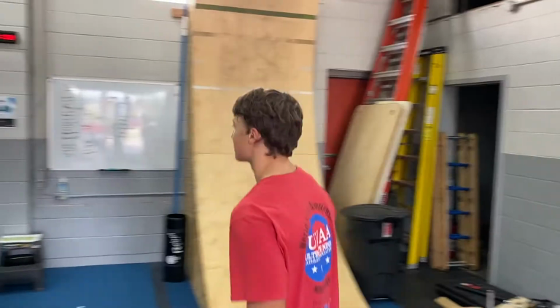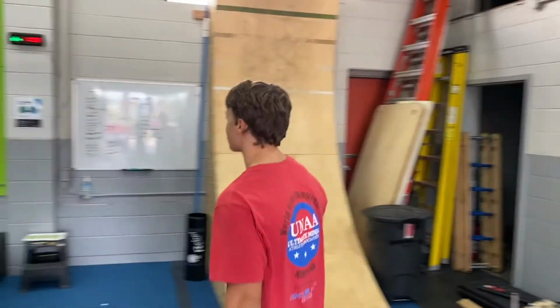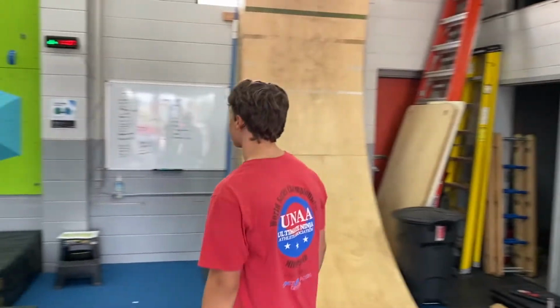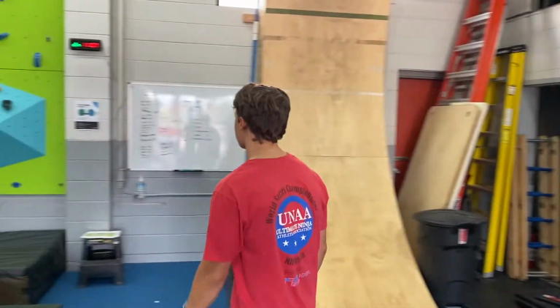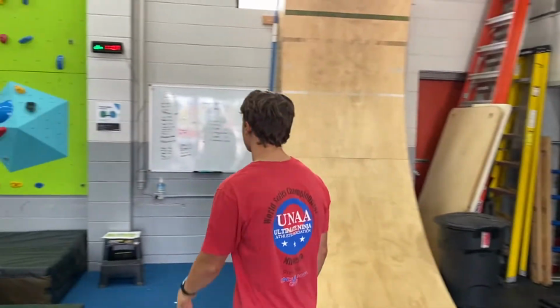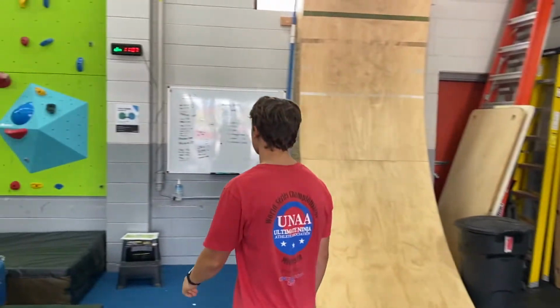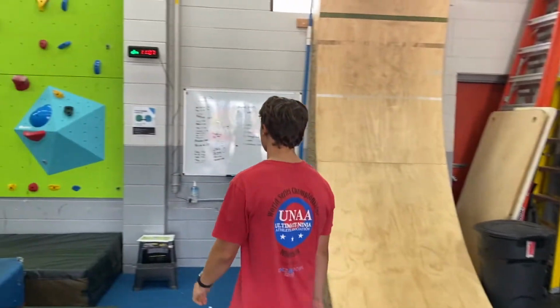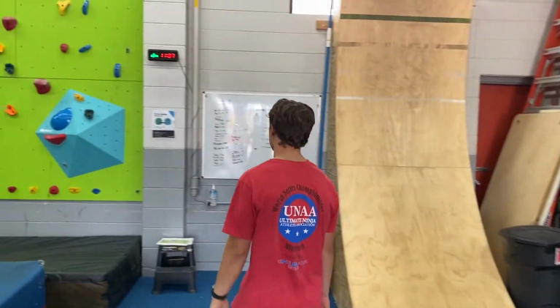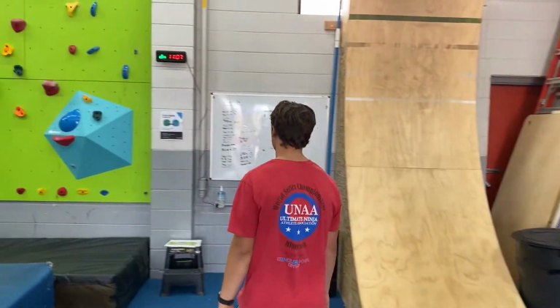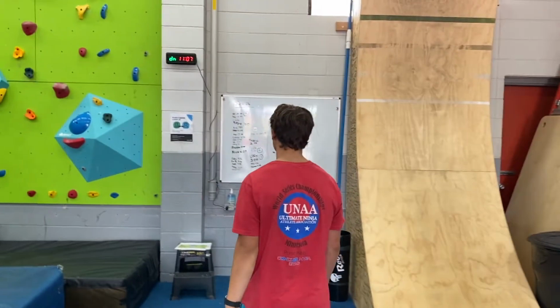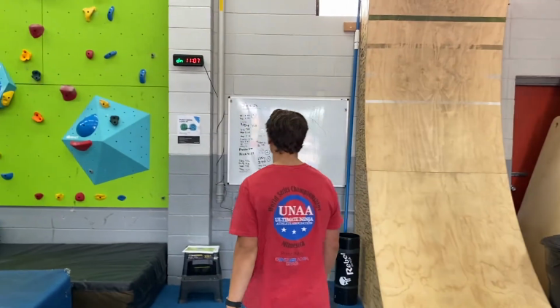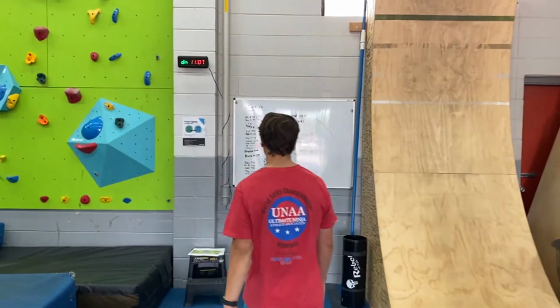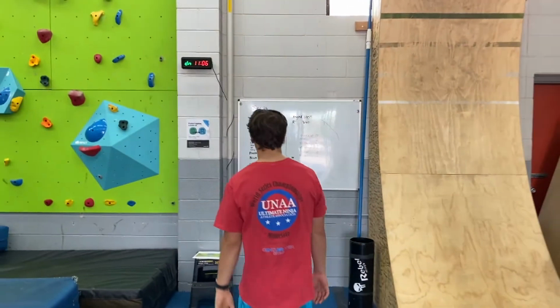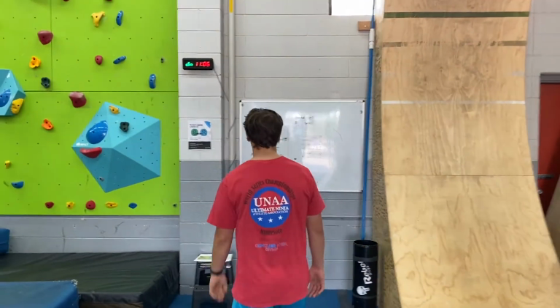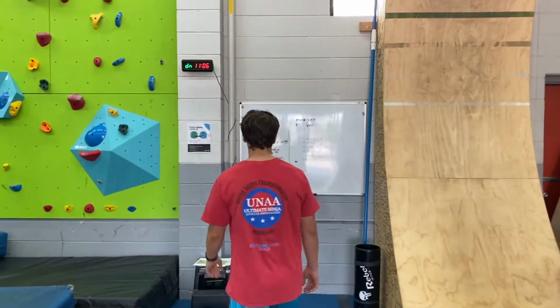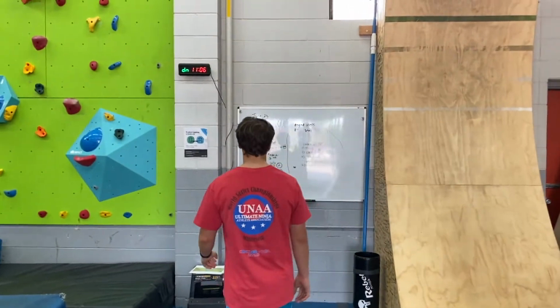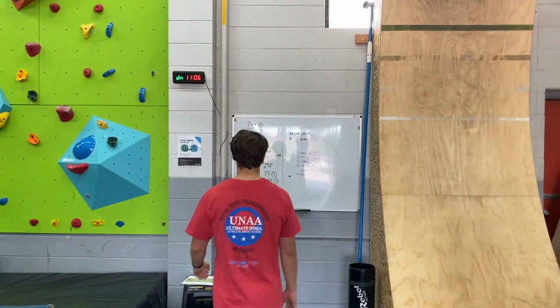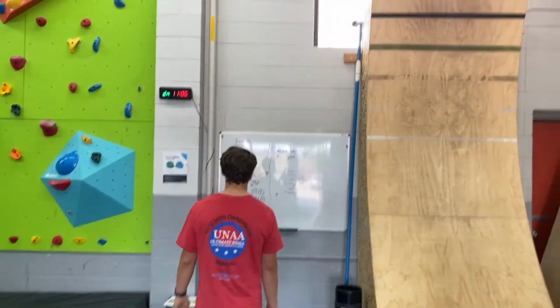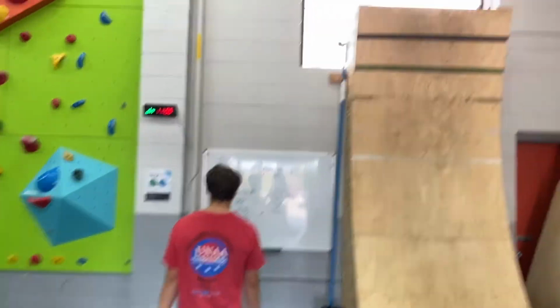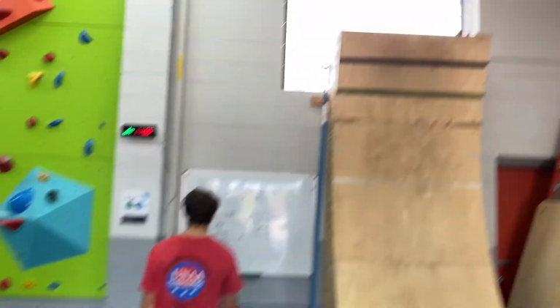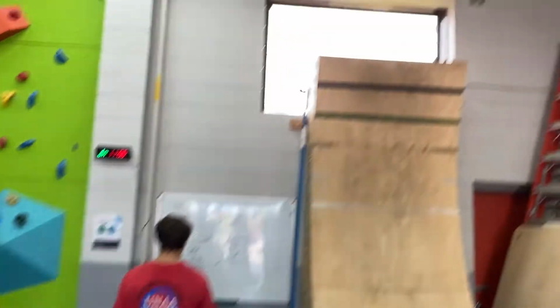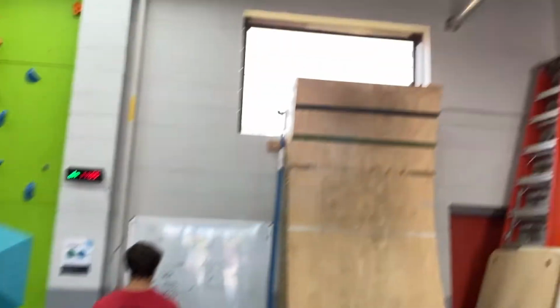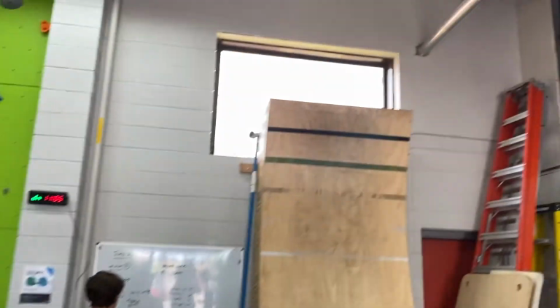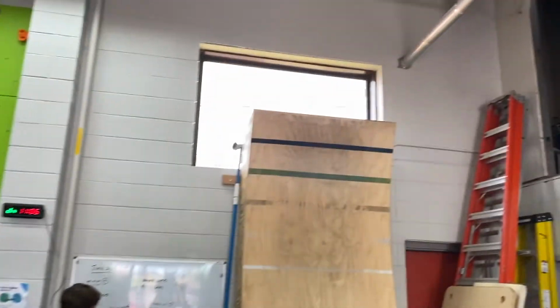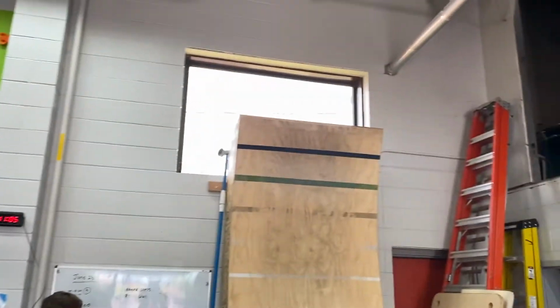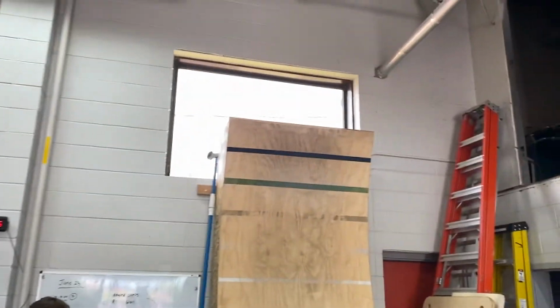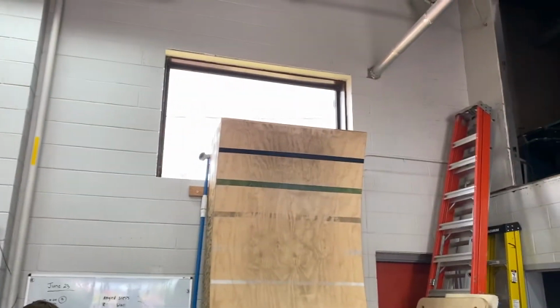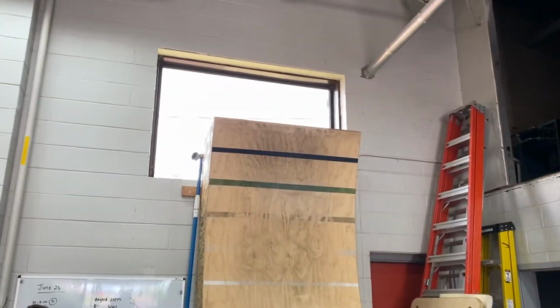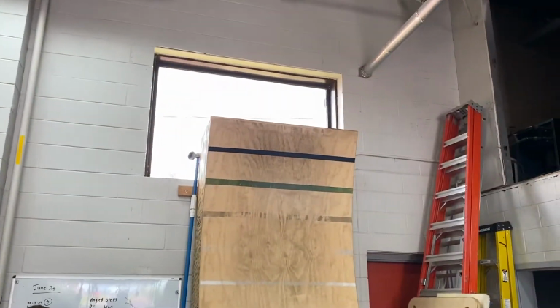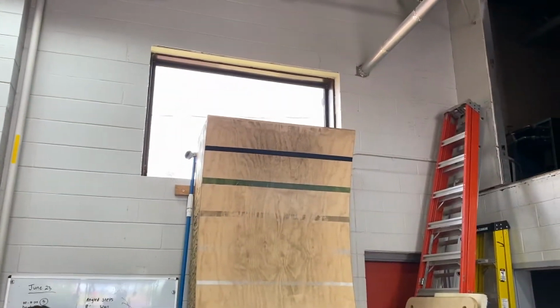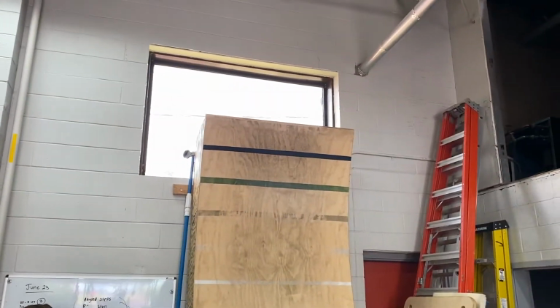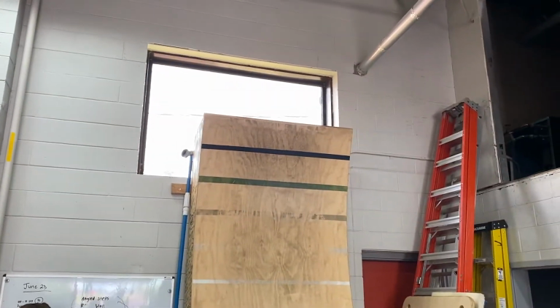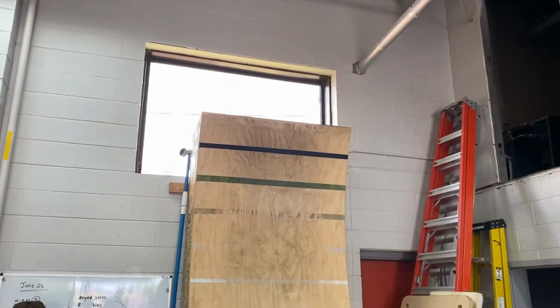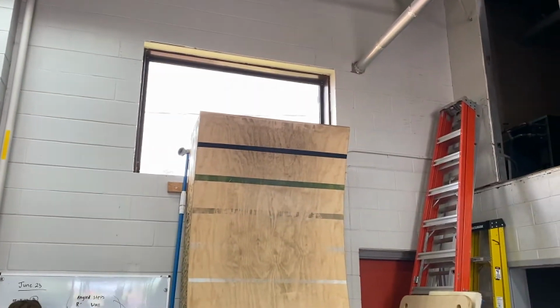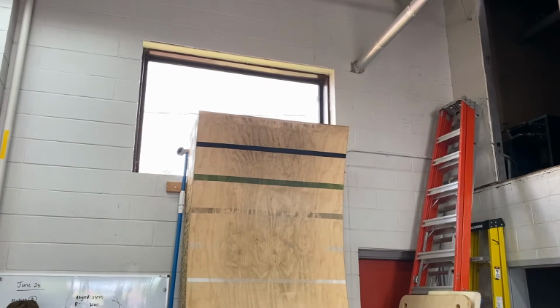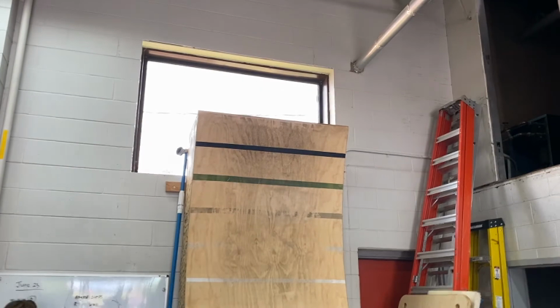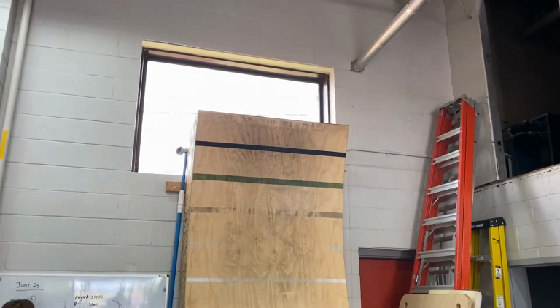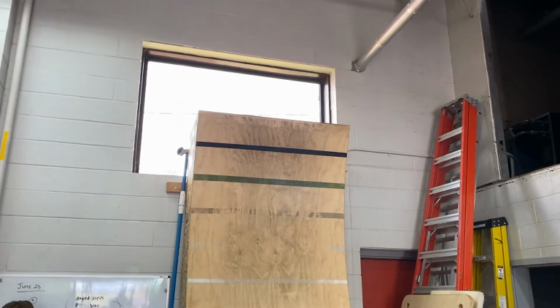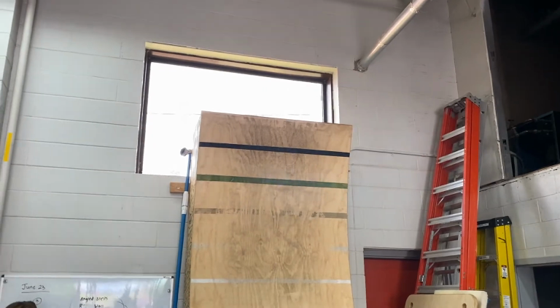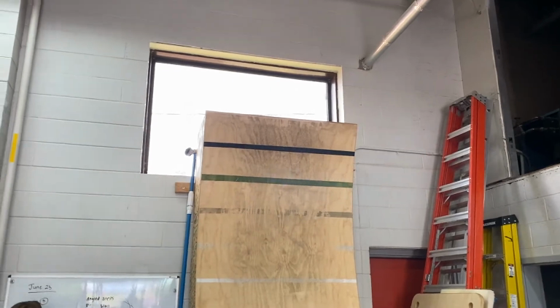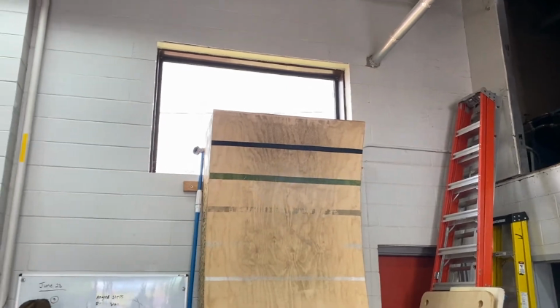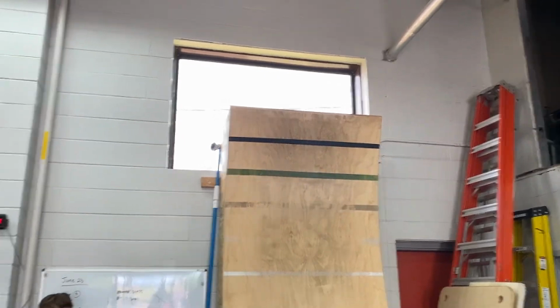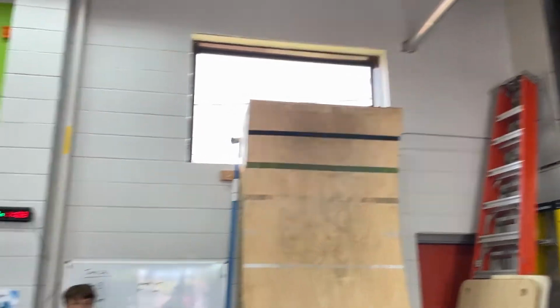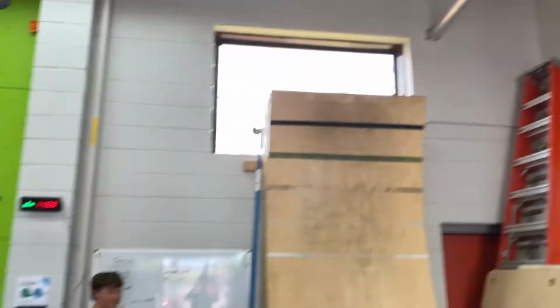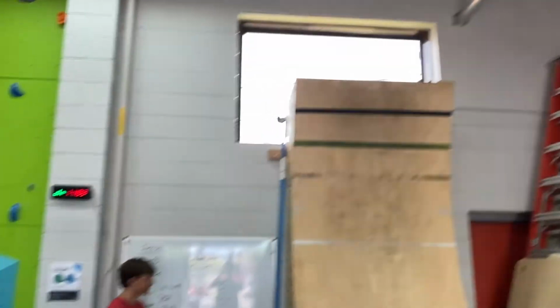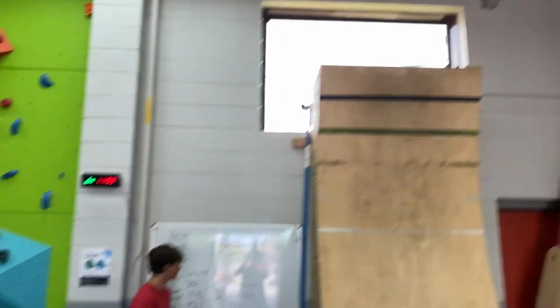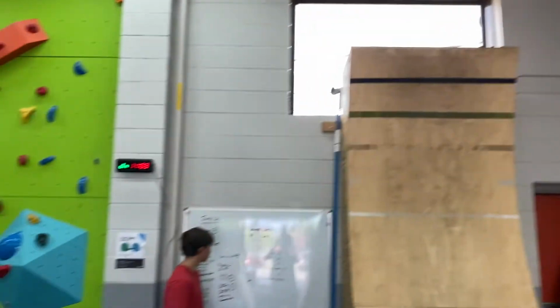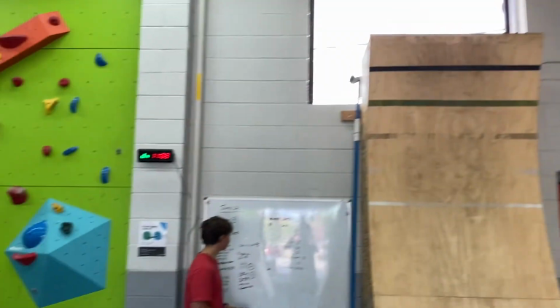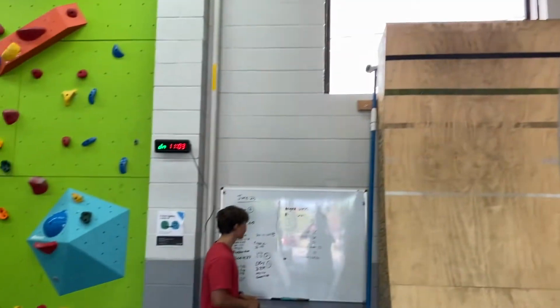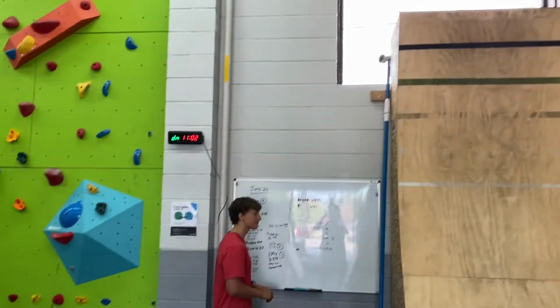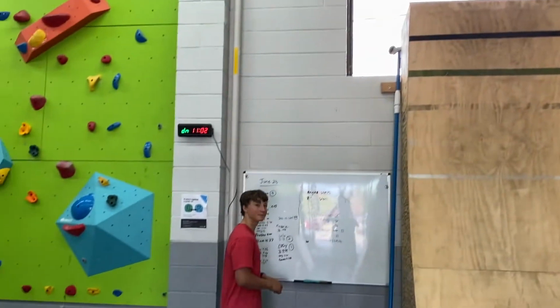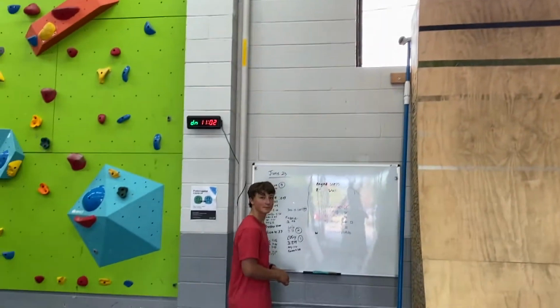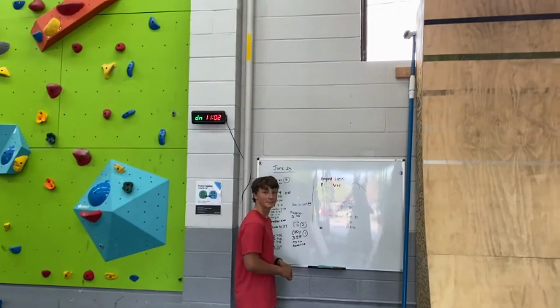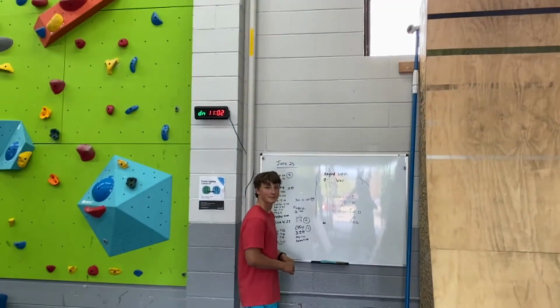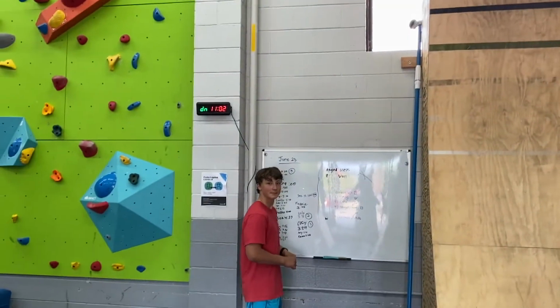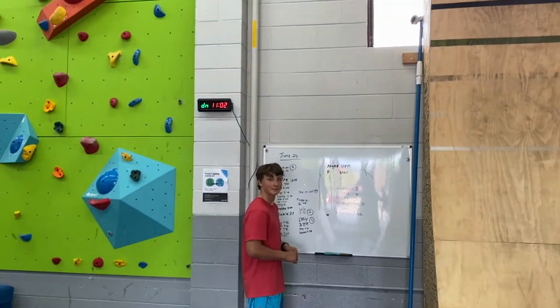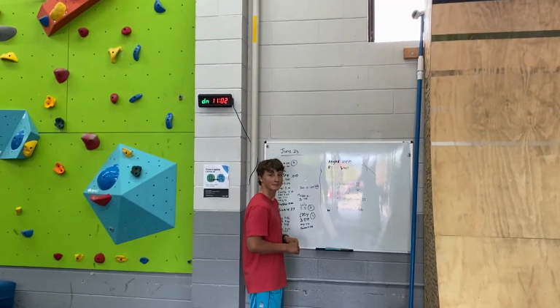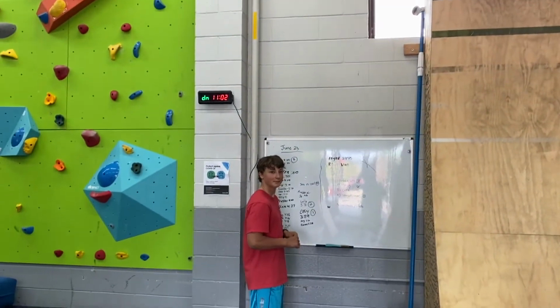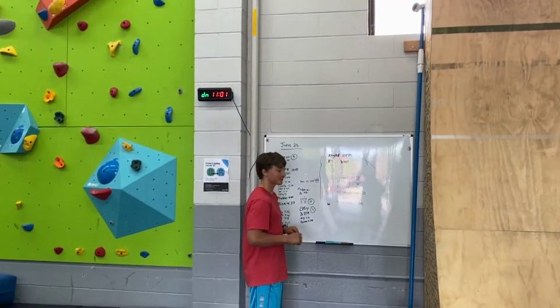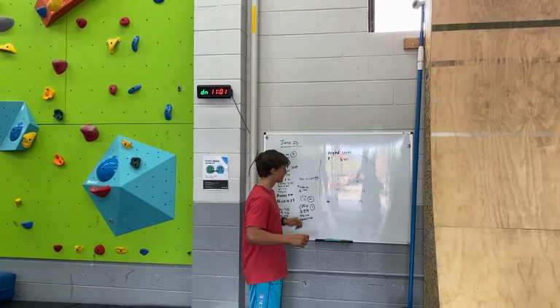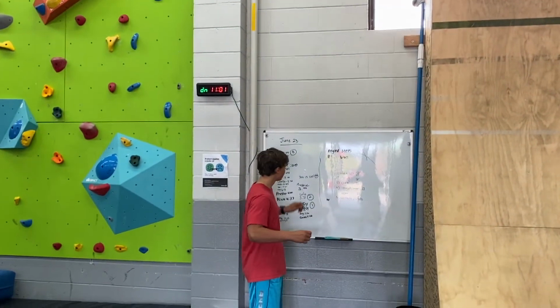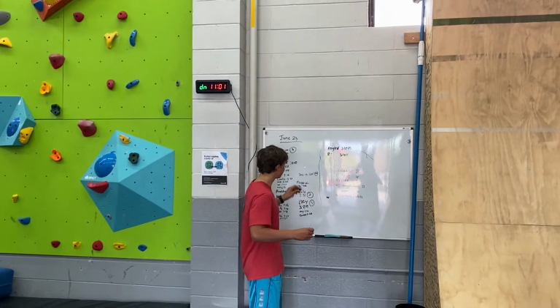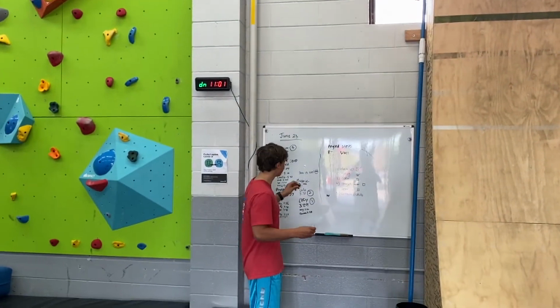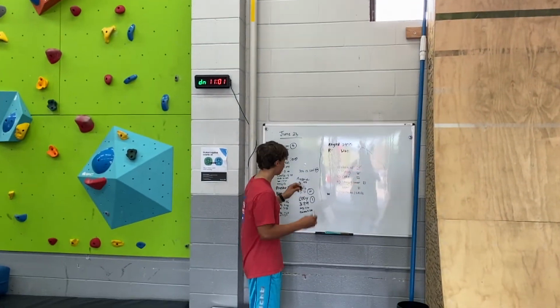All right, so there's Silas. We're ready to go. We're going to start at 10 feet just to show you guys what that's like, and then we'll start adding those boxes.